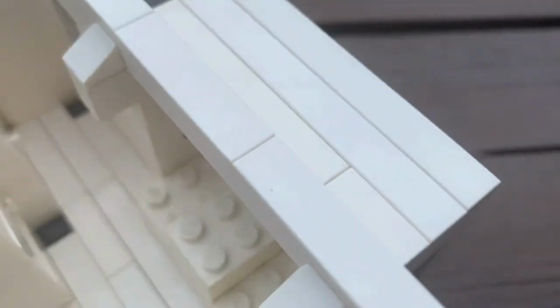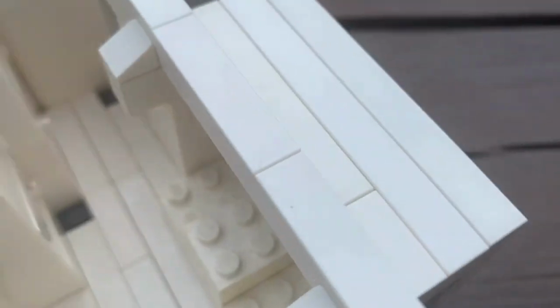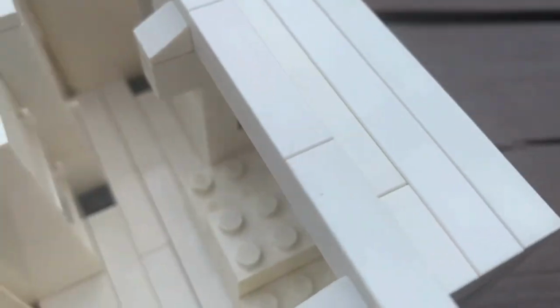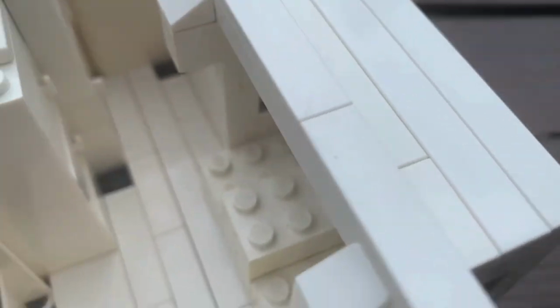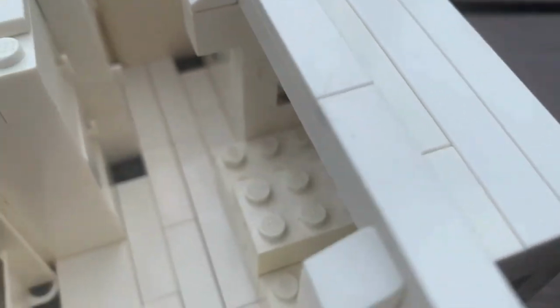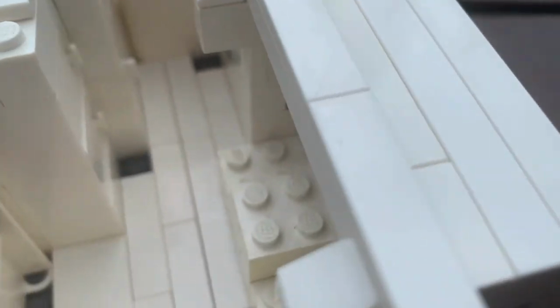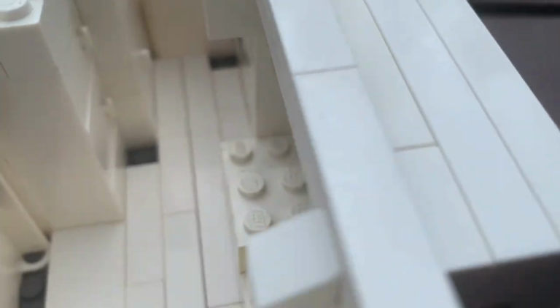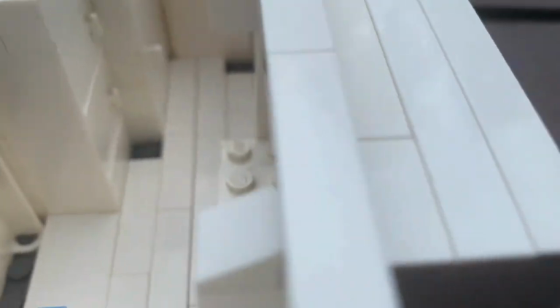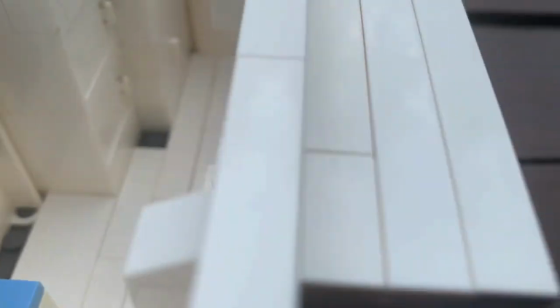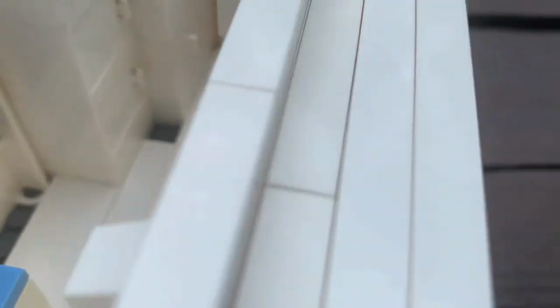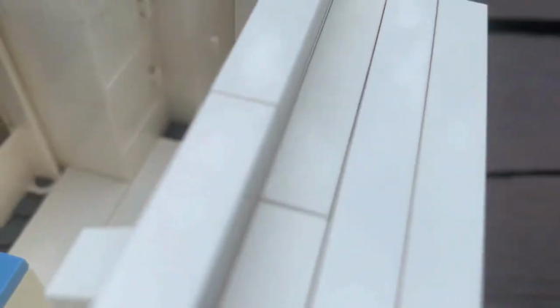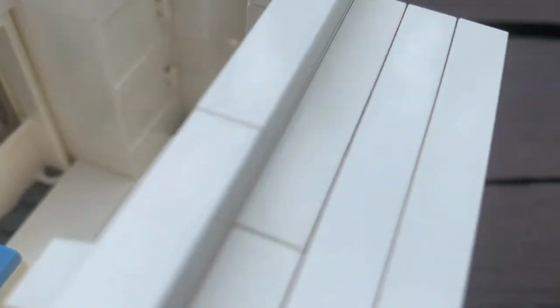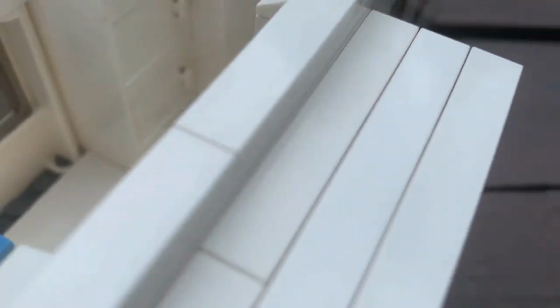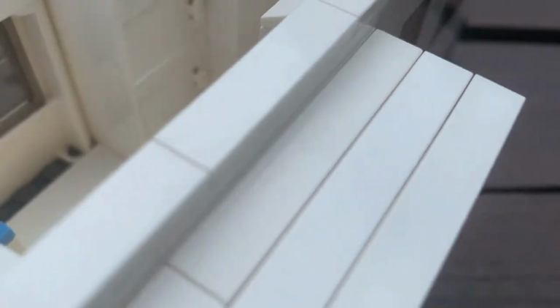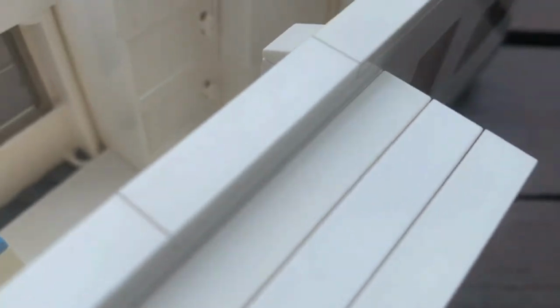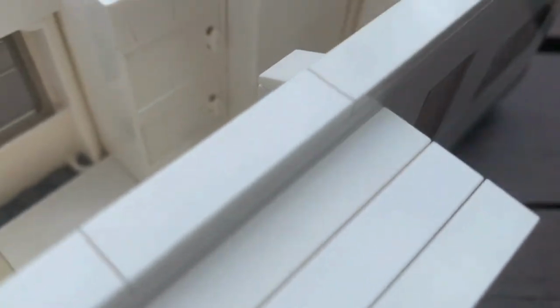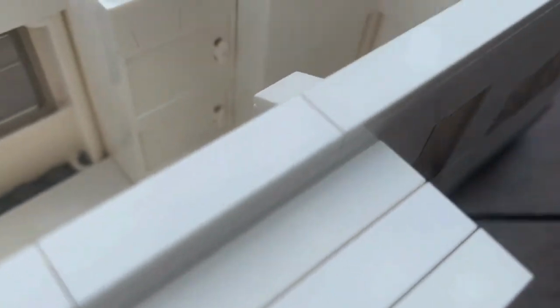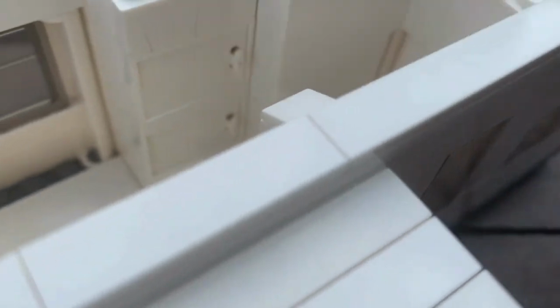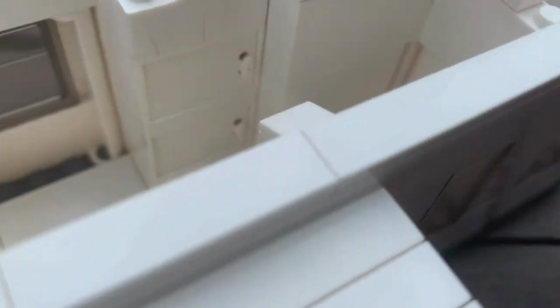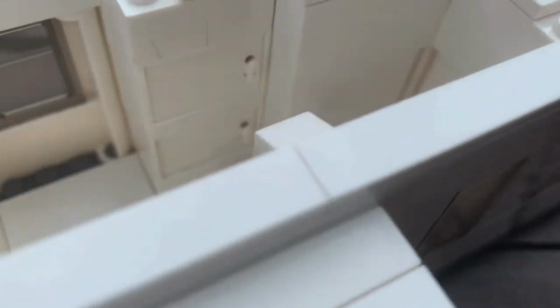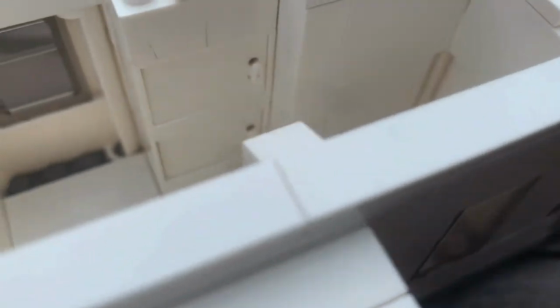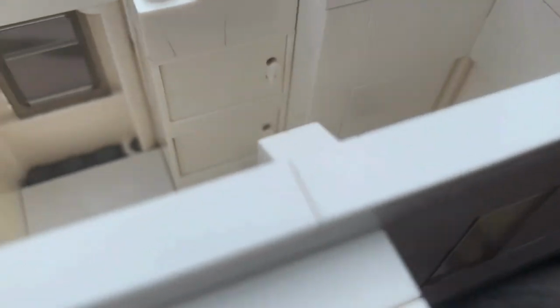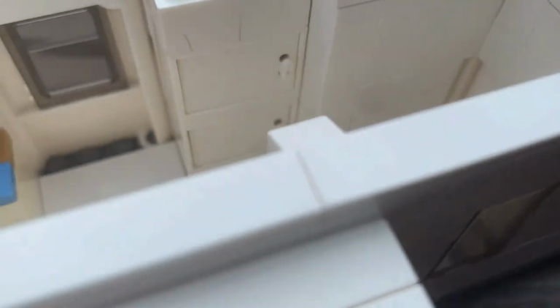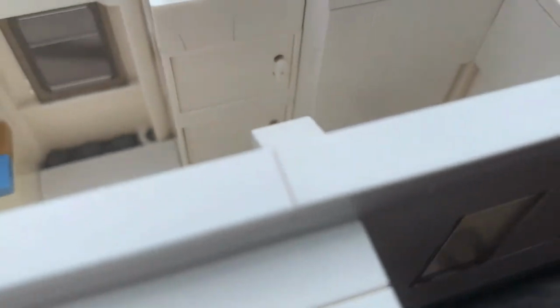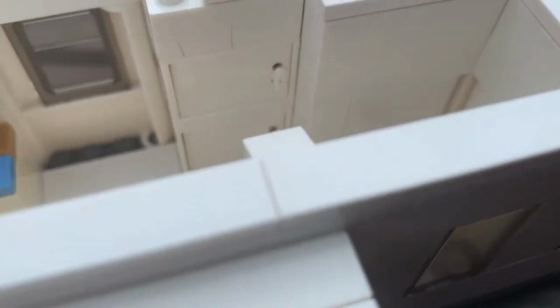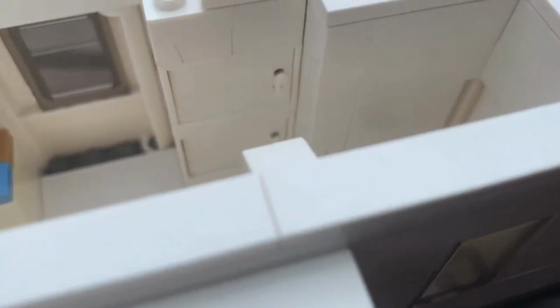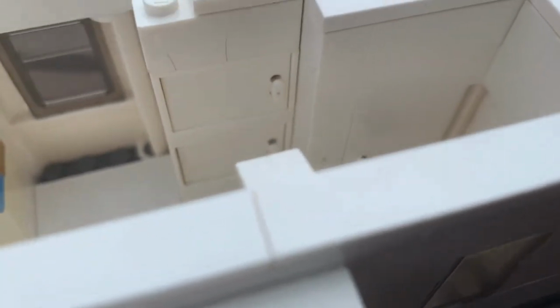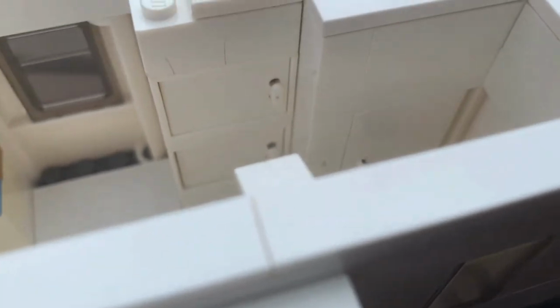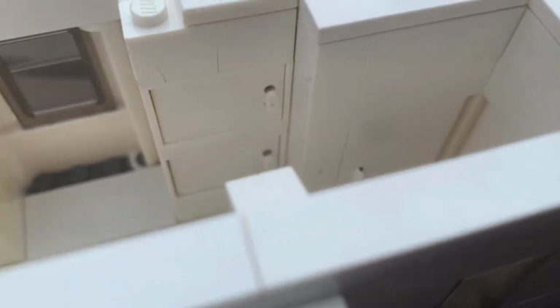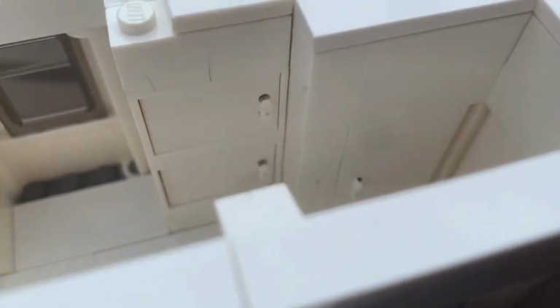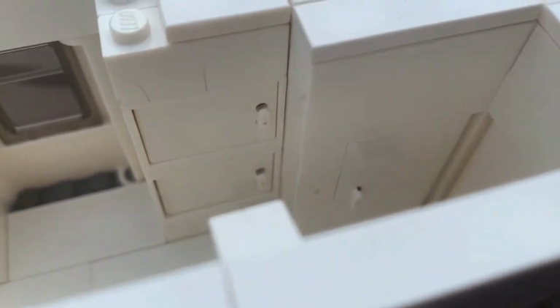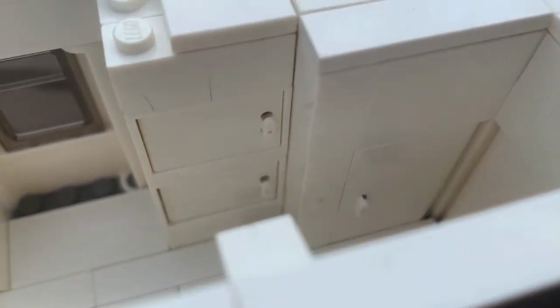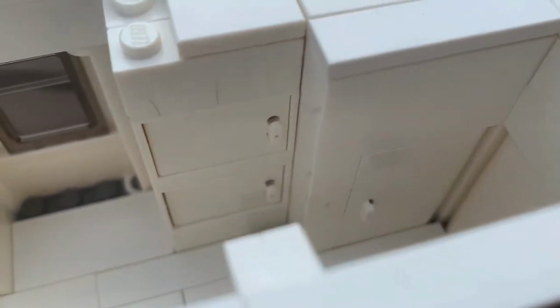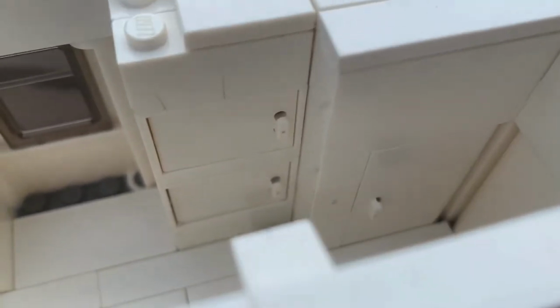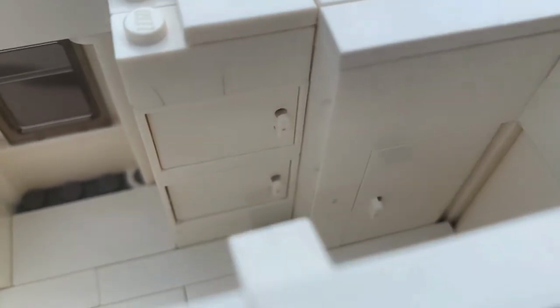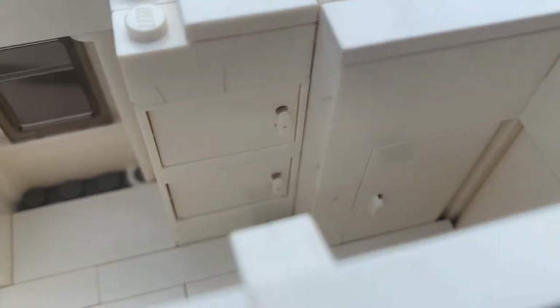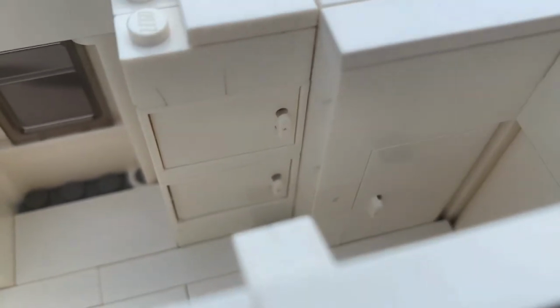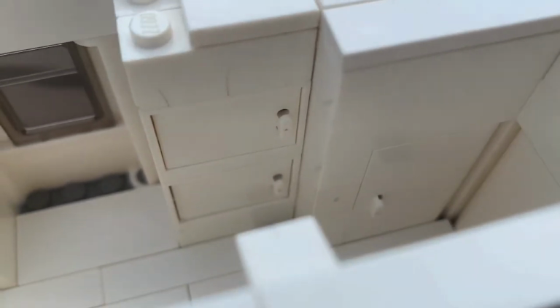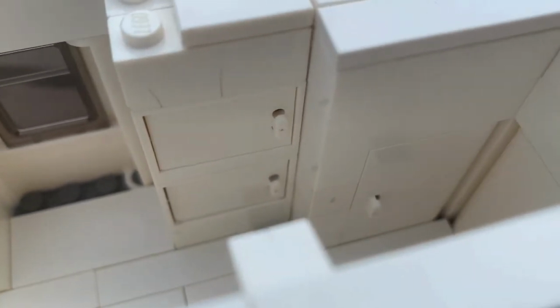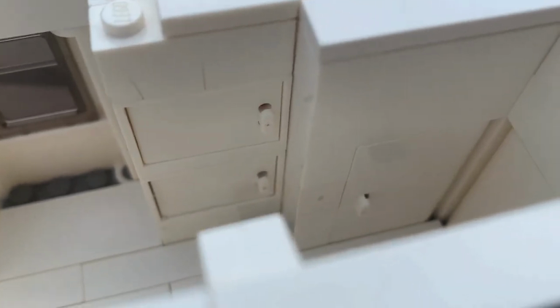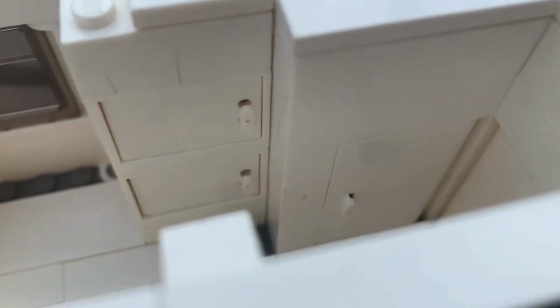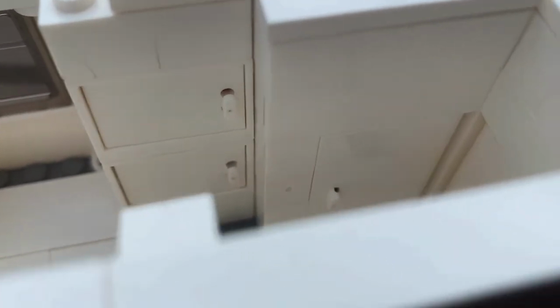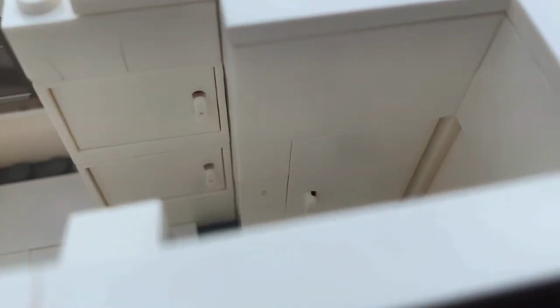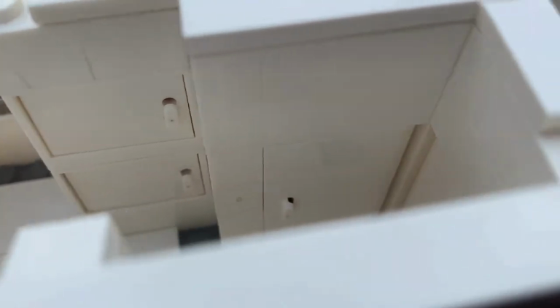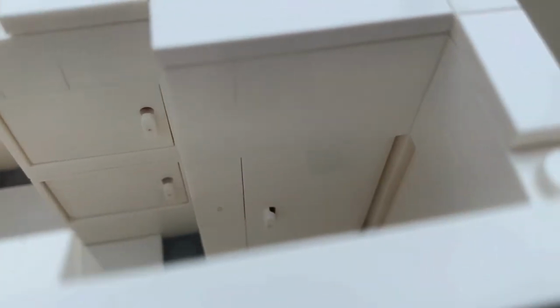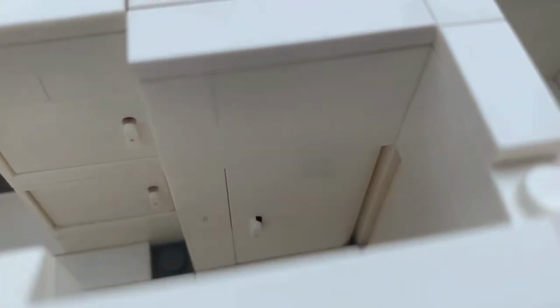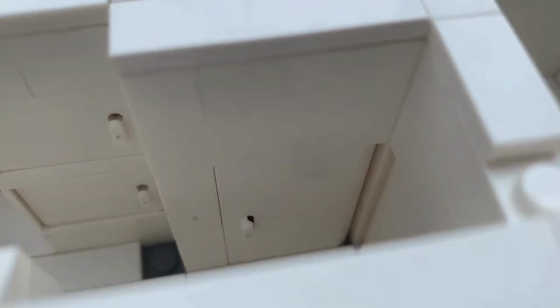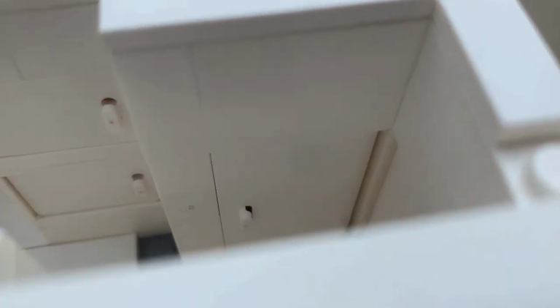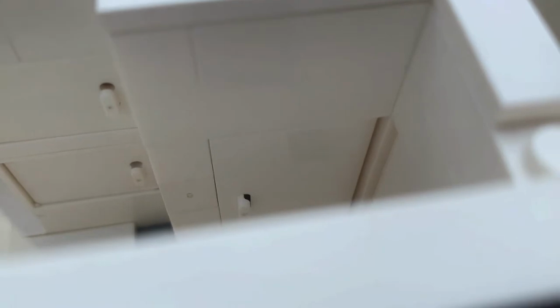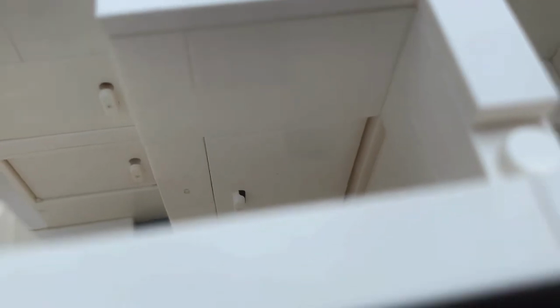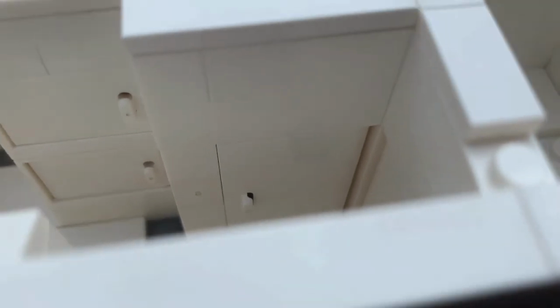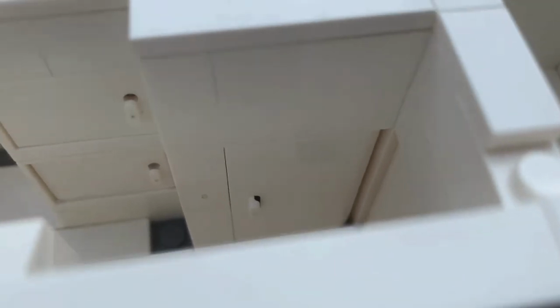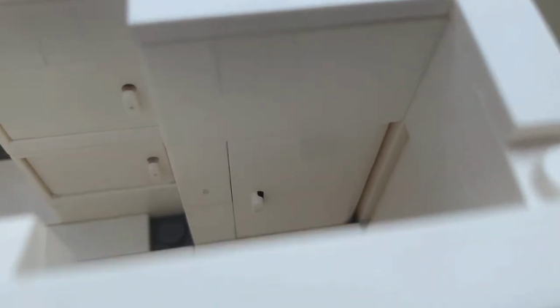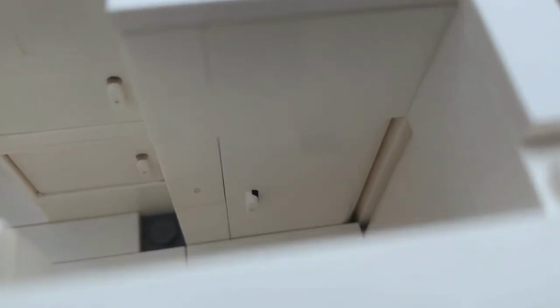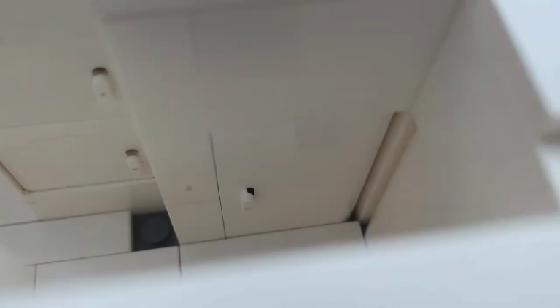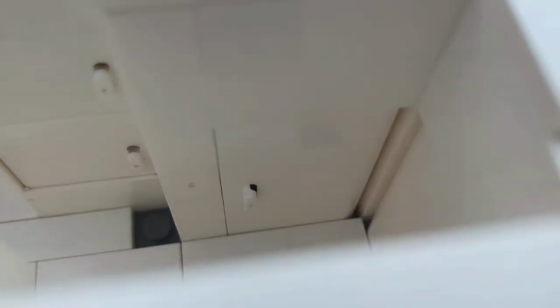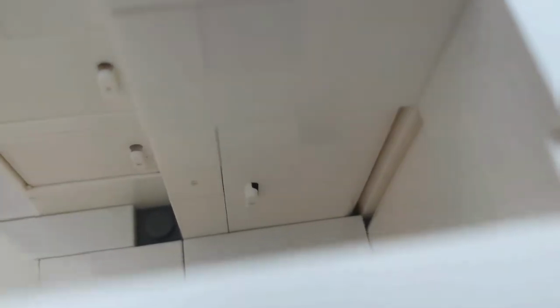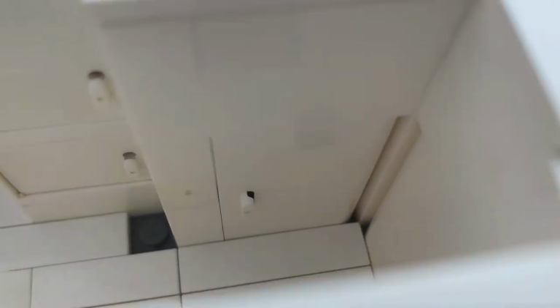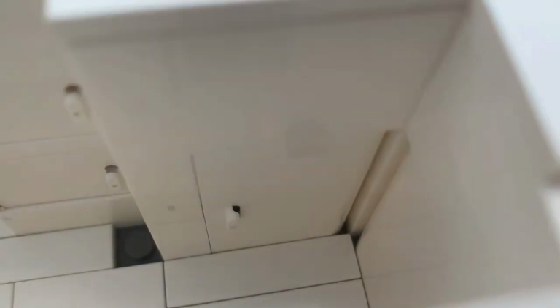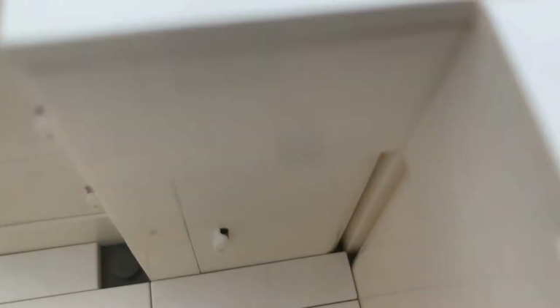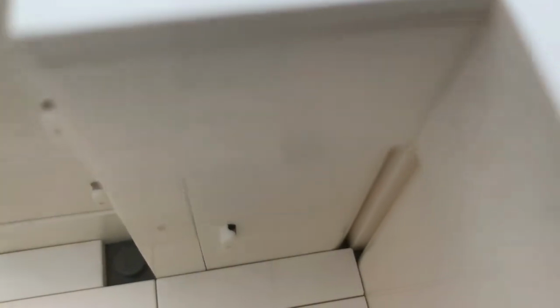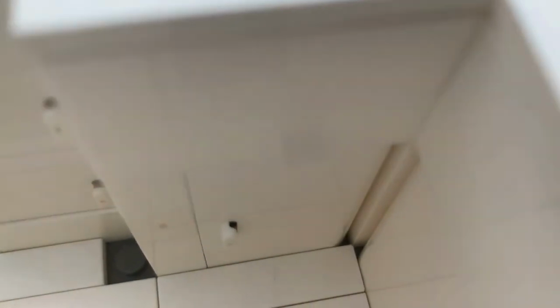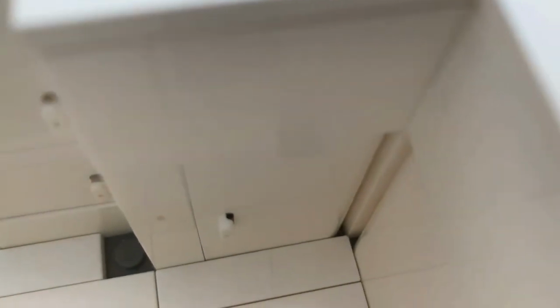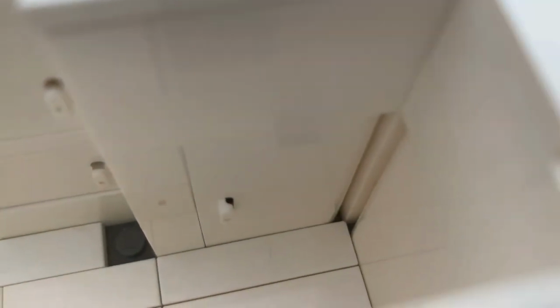Across from the dinette, we can see we have a nice little fridge, and next to that, a little bathroom.